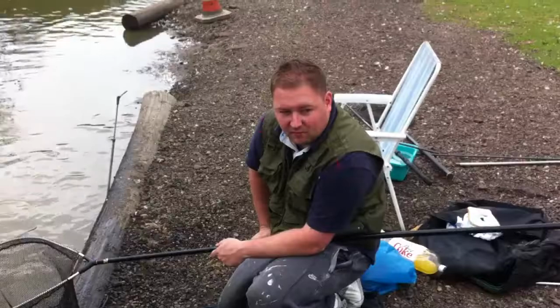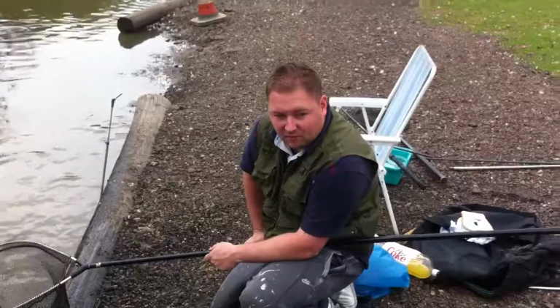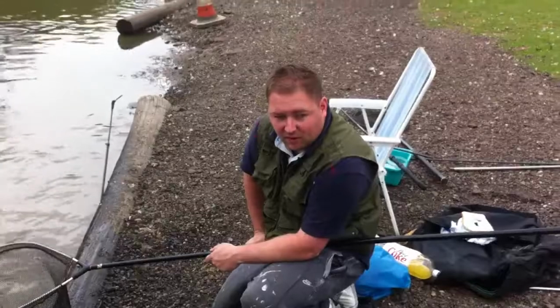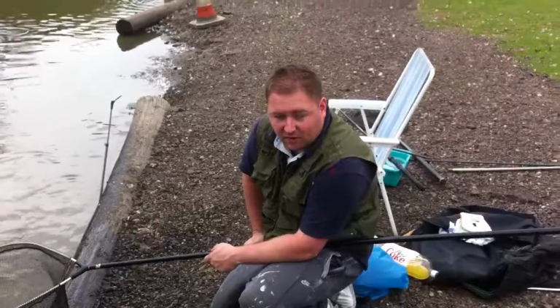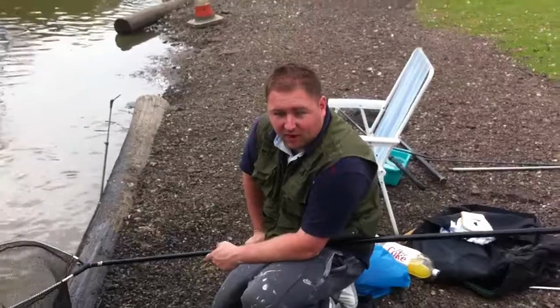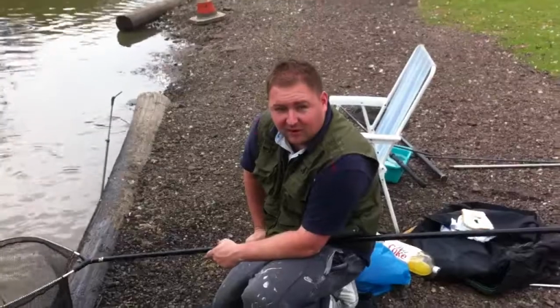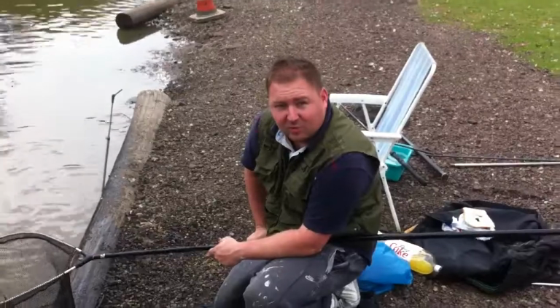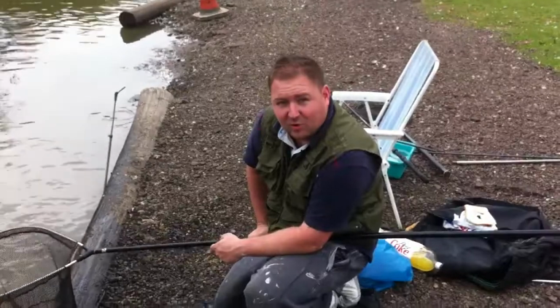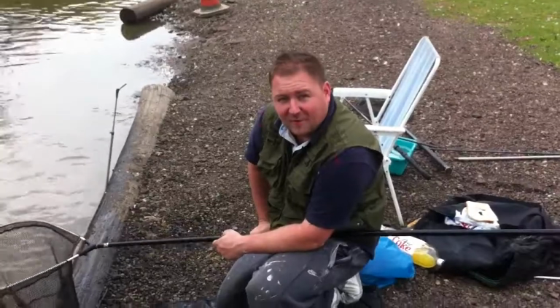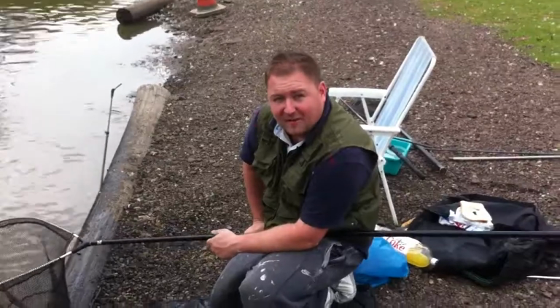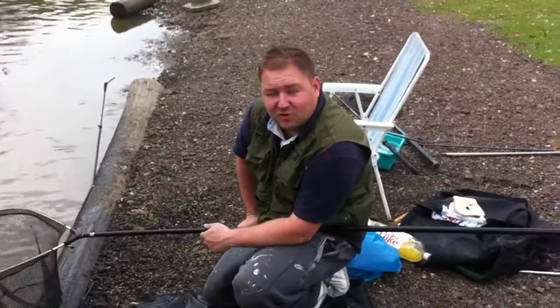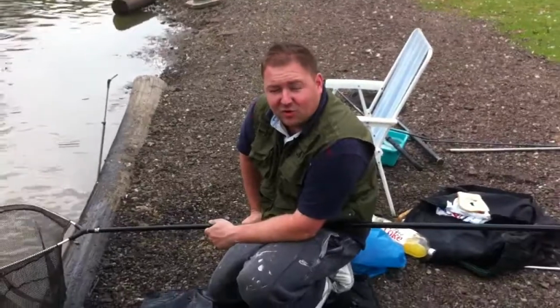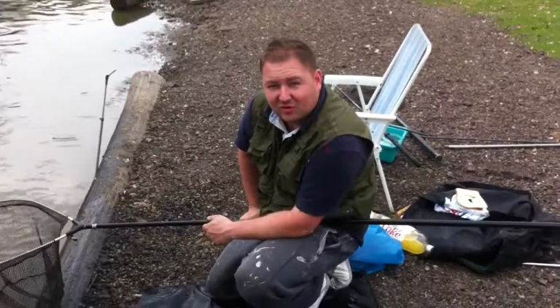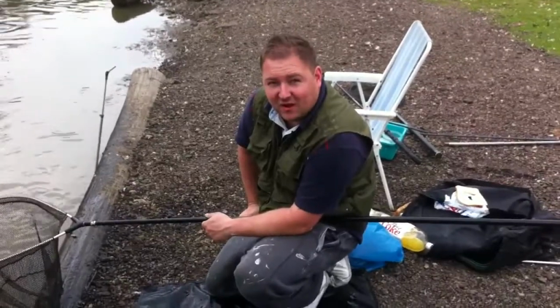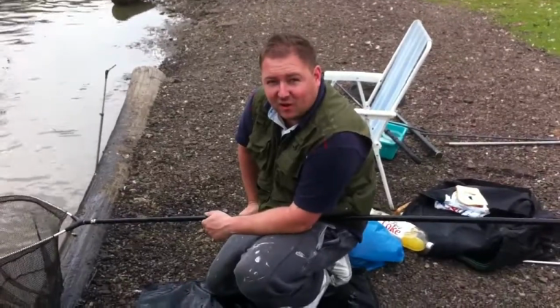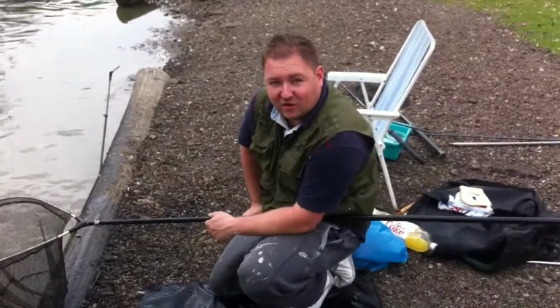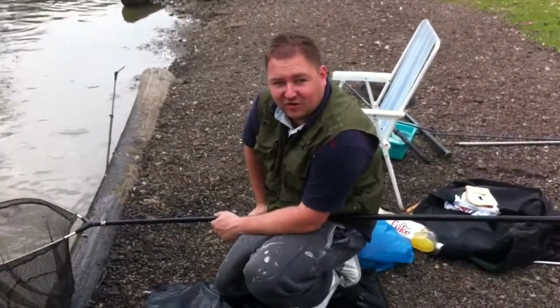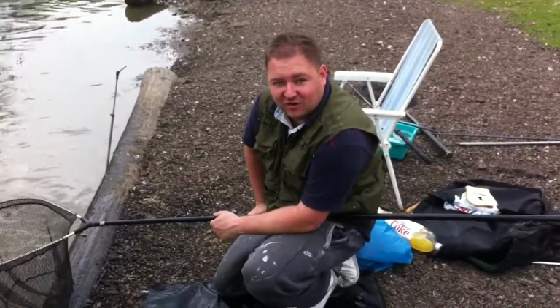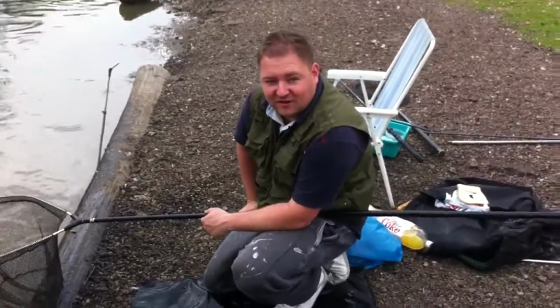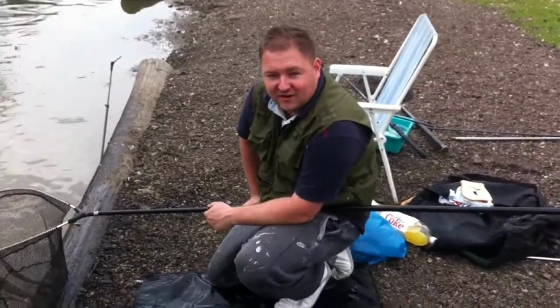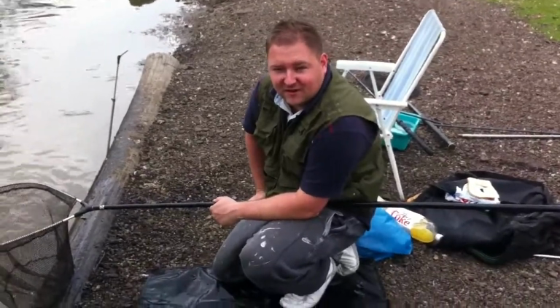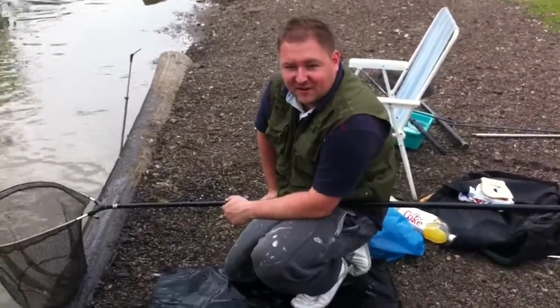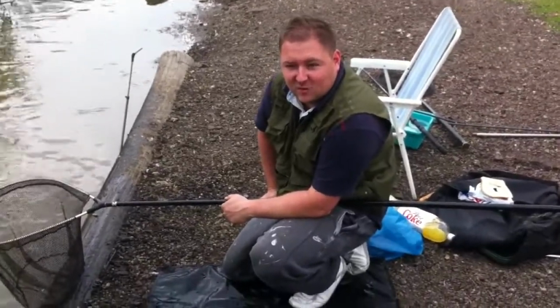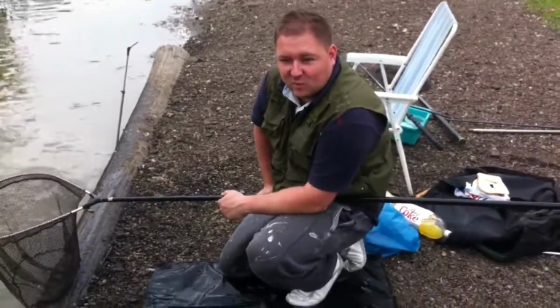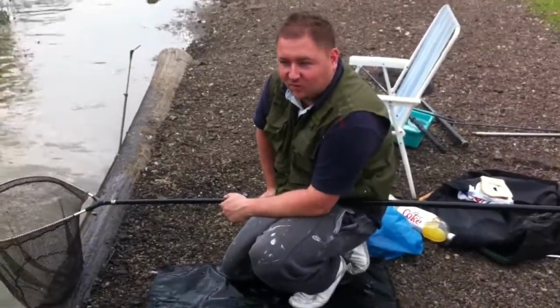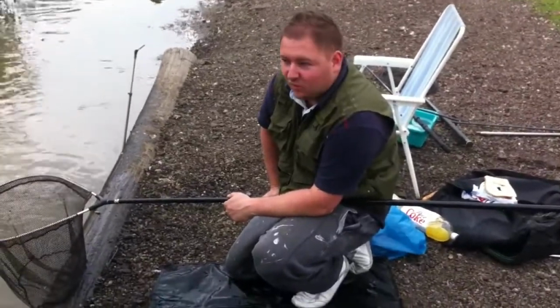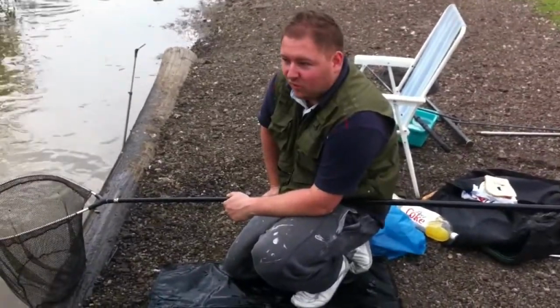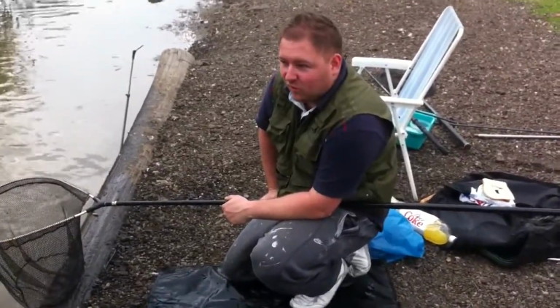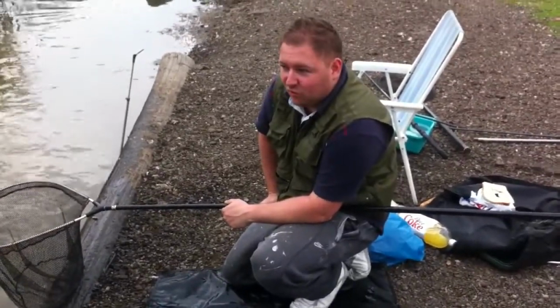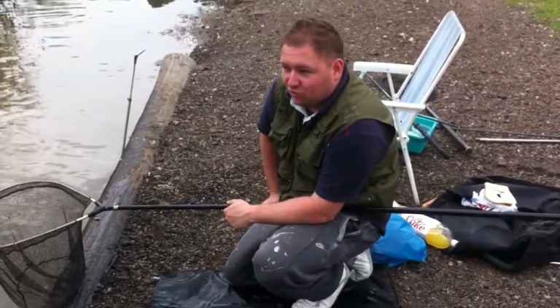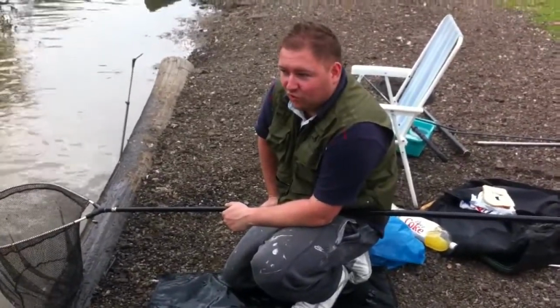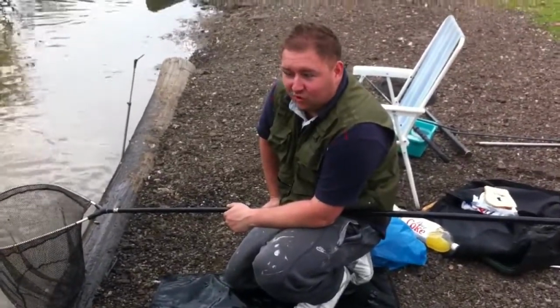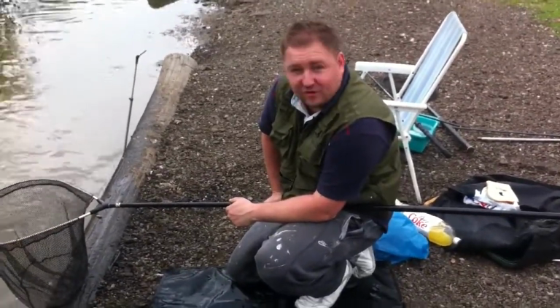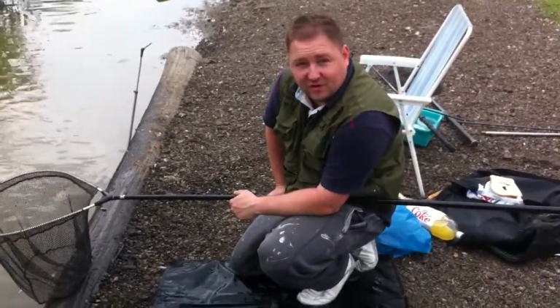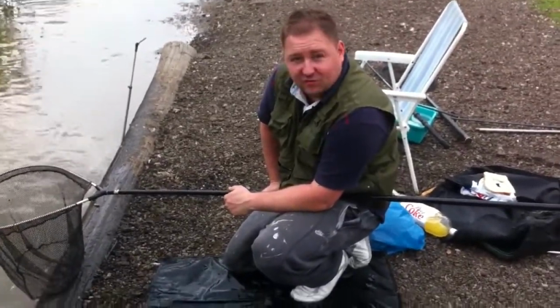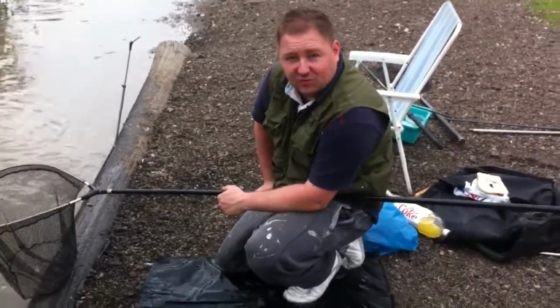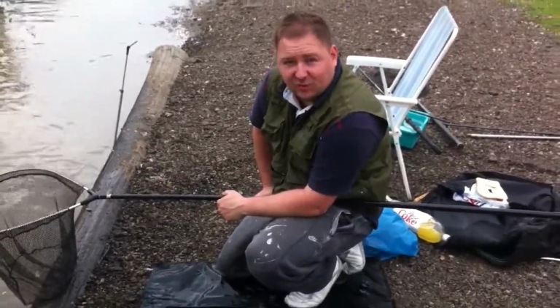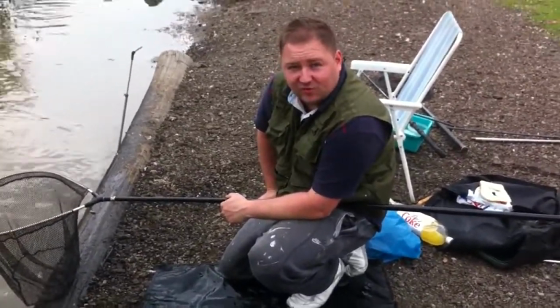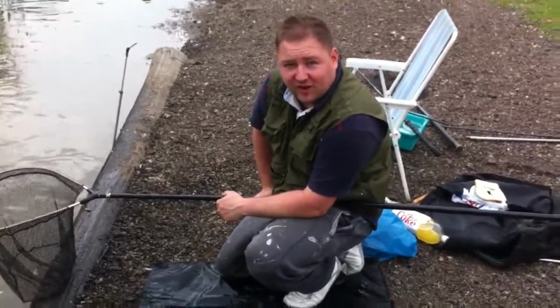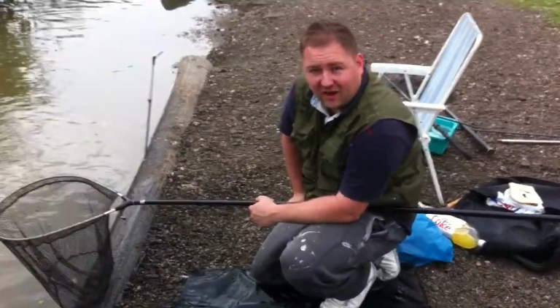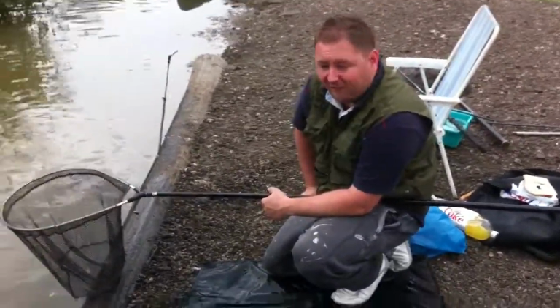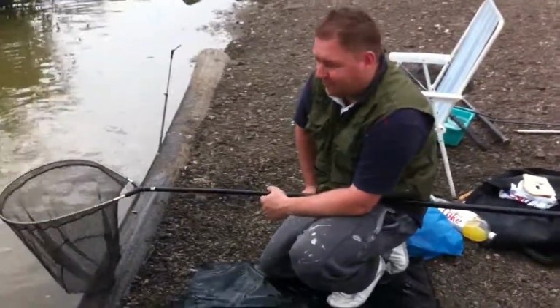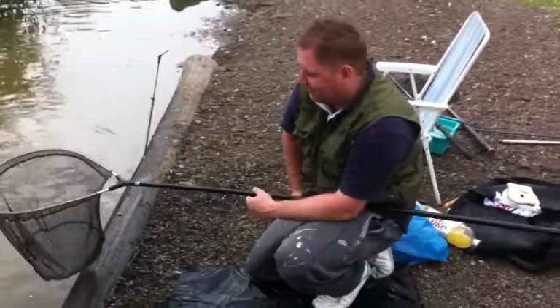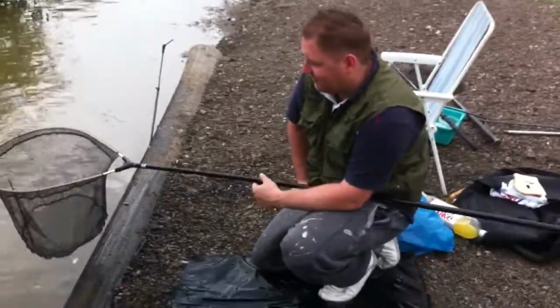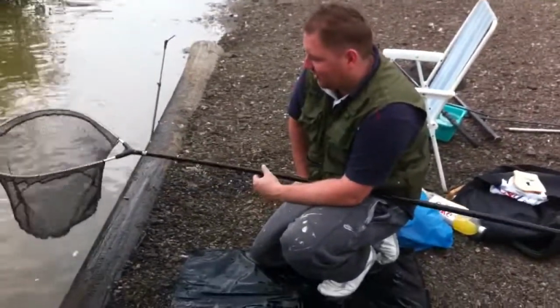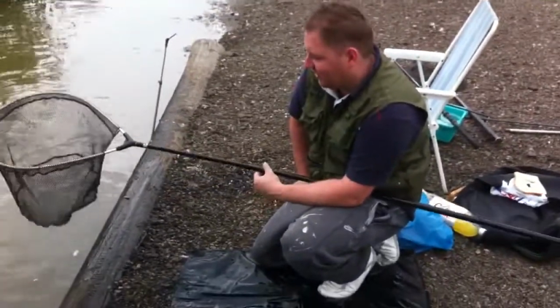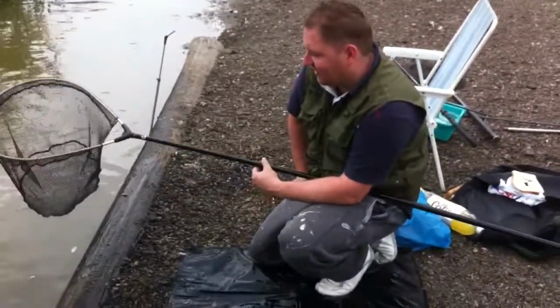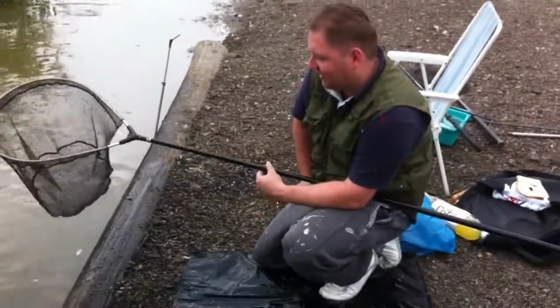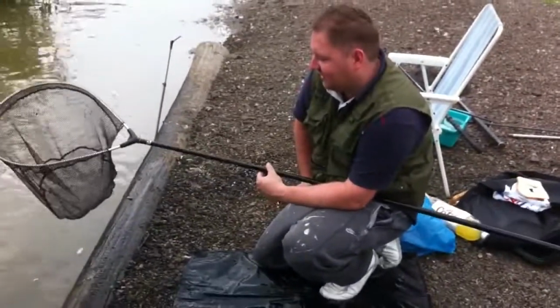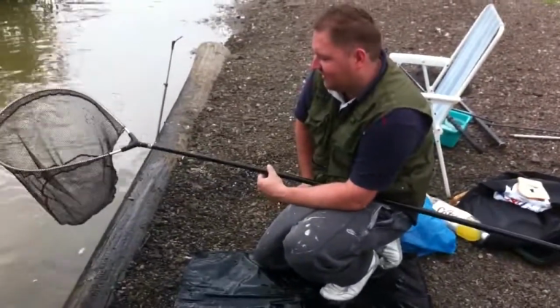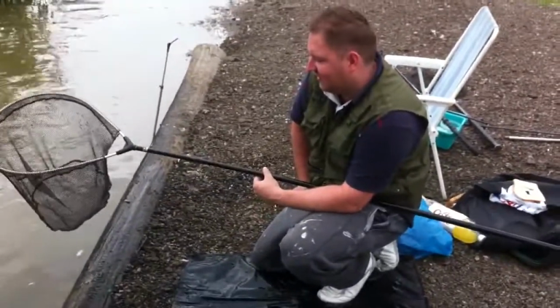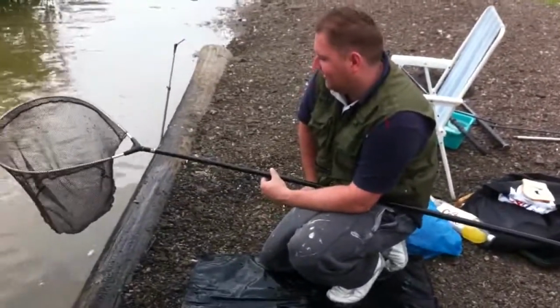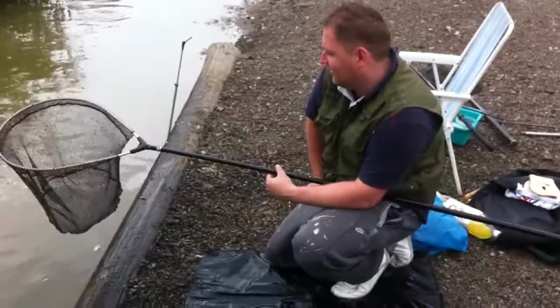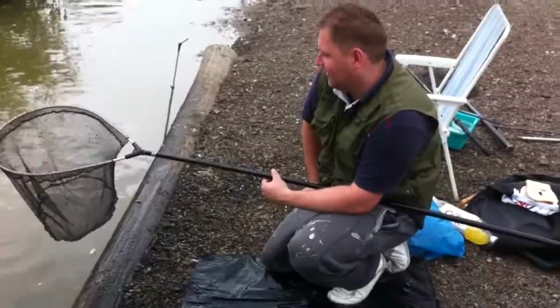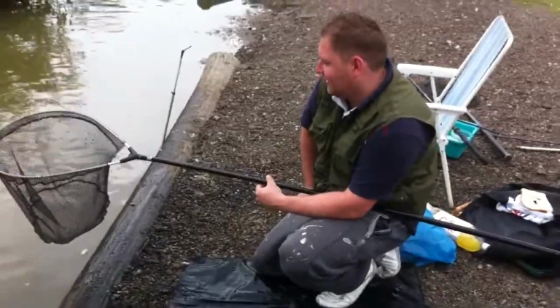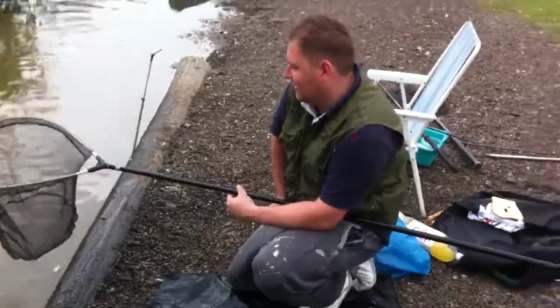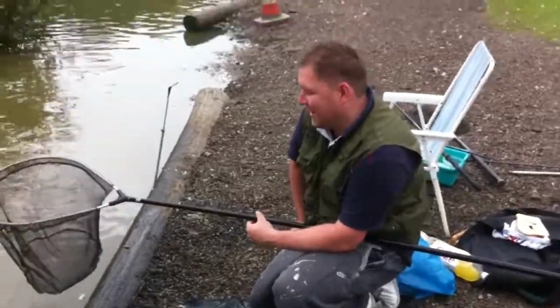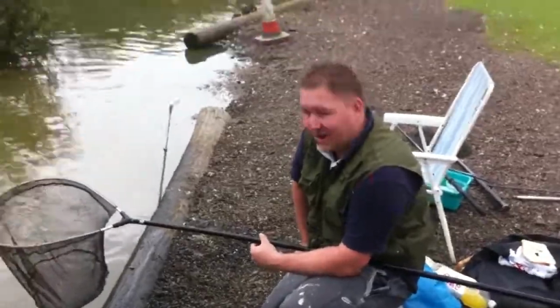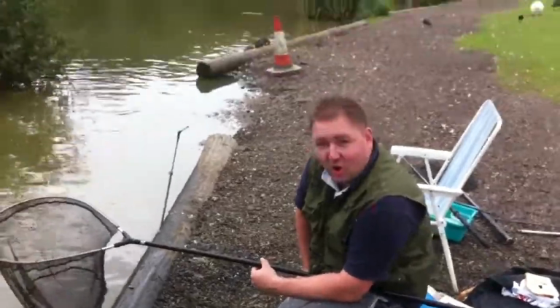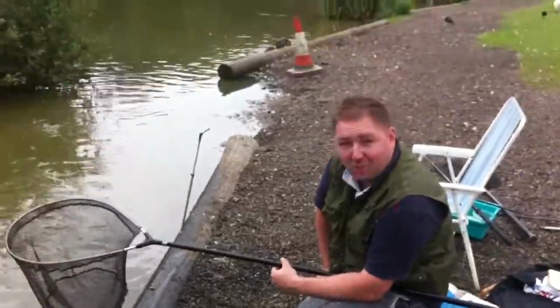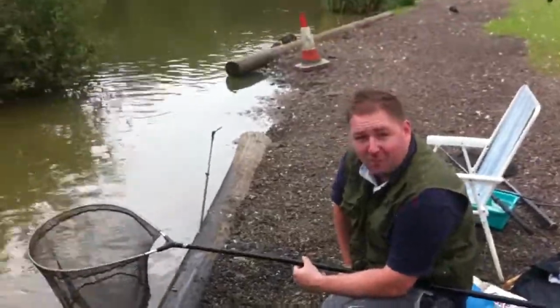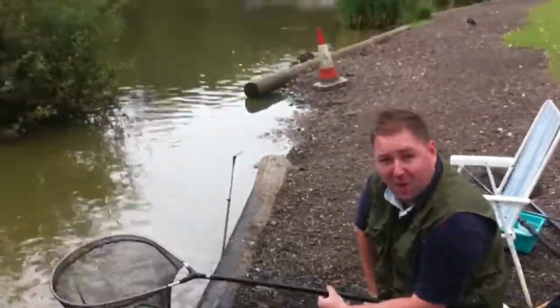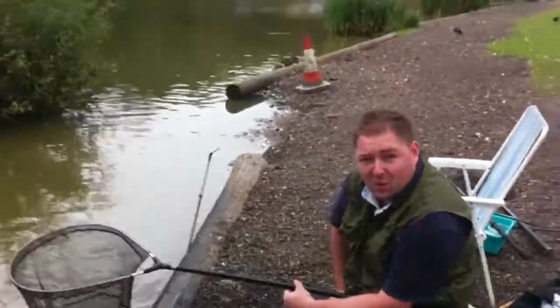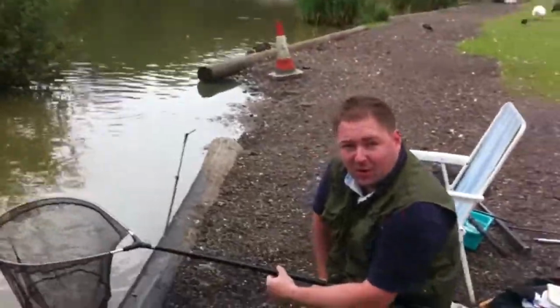Alright guys, we've got a bit of new technology — we've got the new rod and reel setup in that combo.